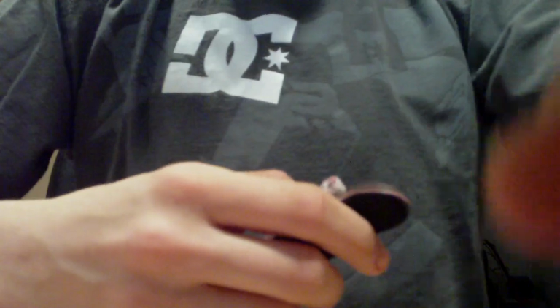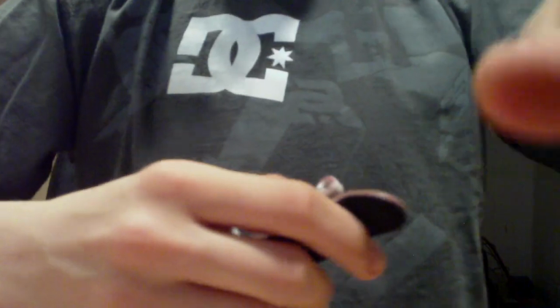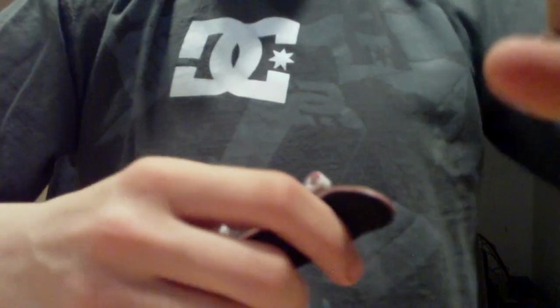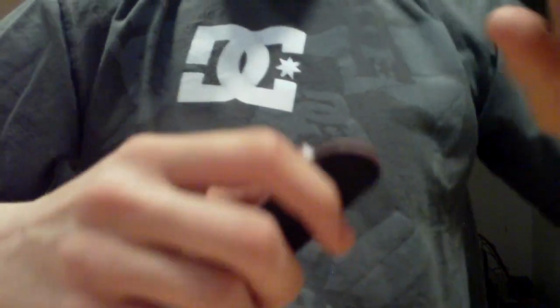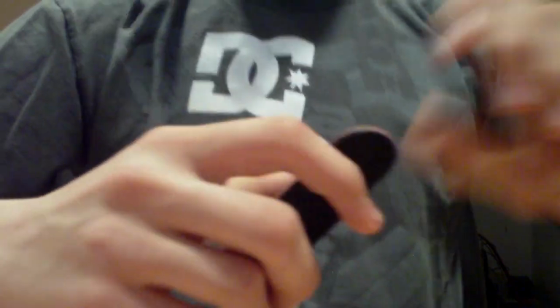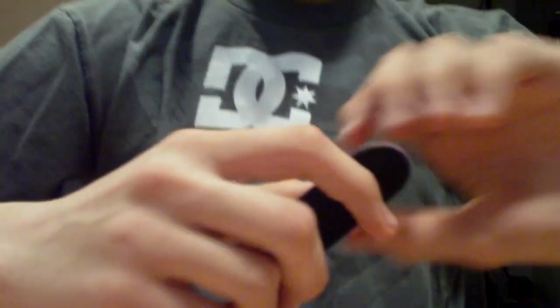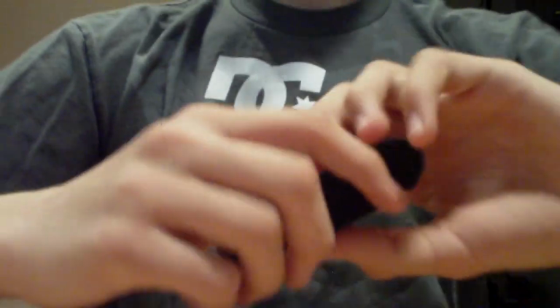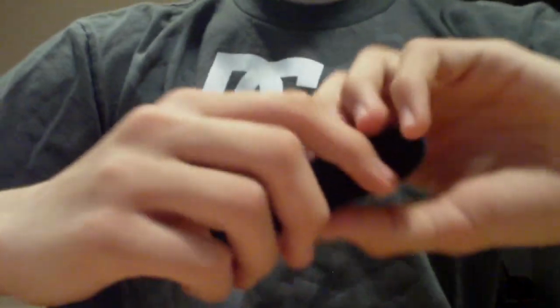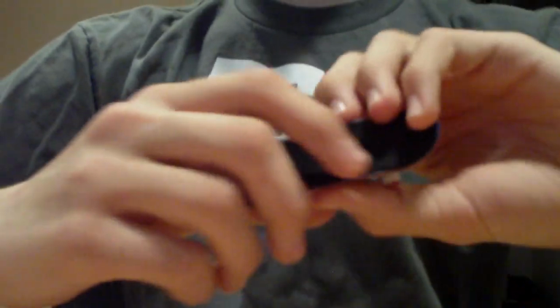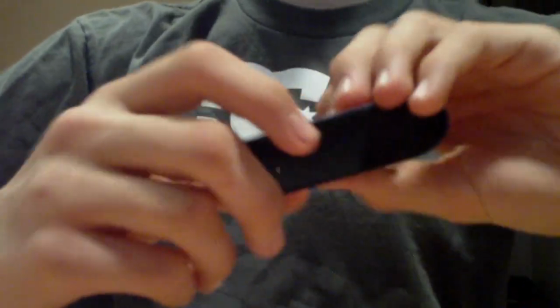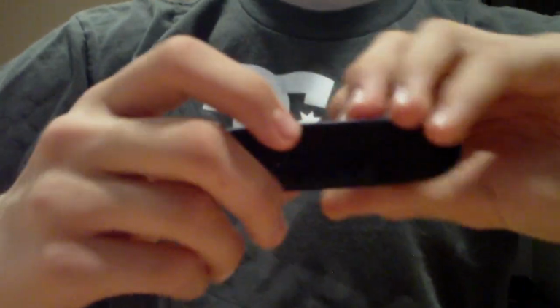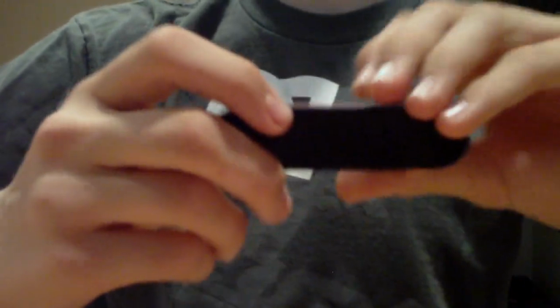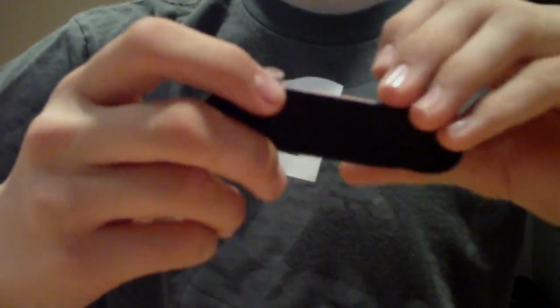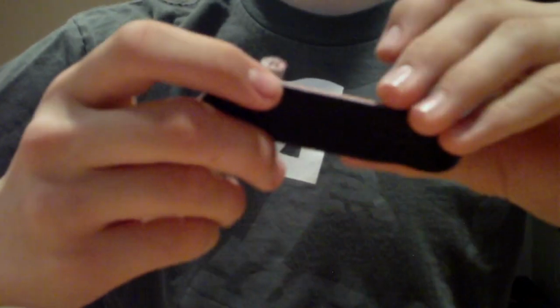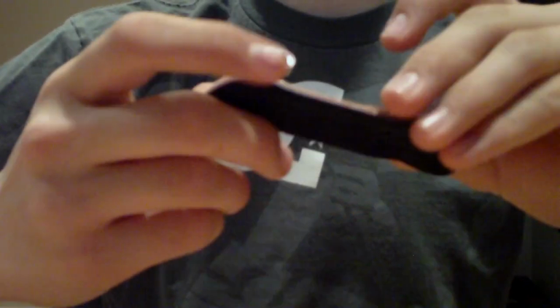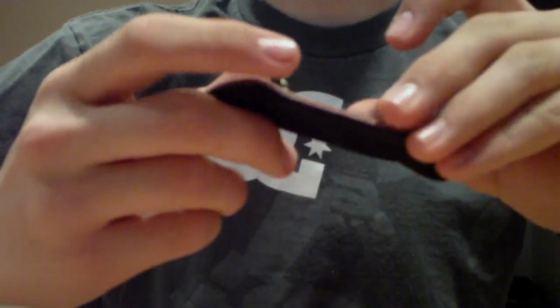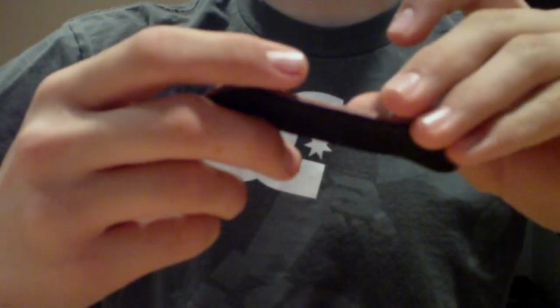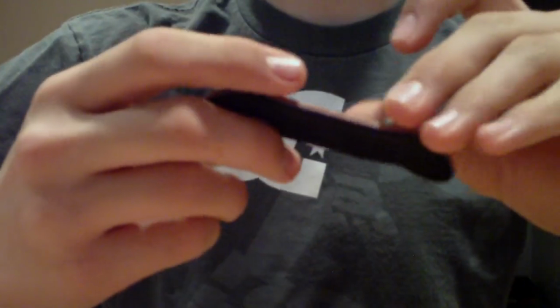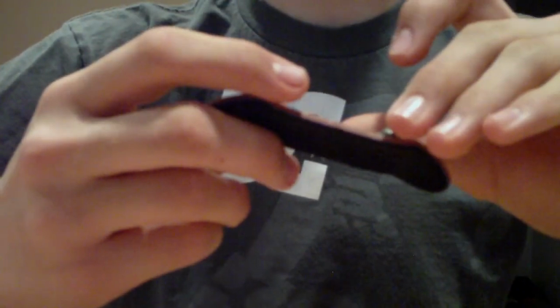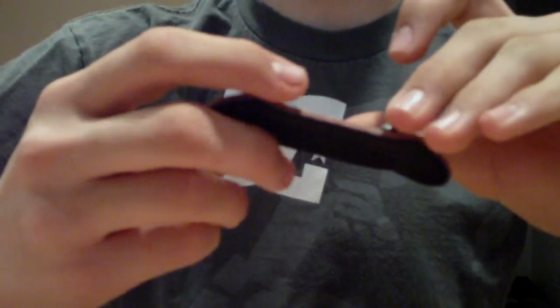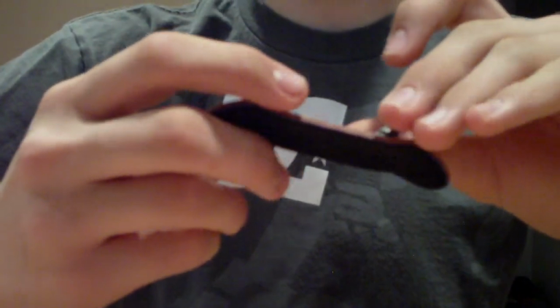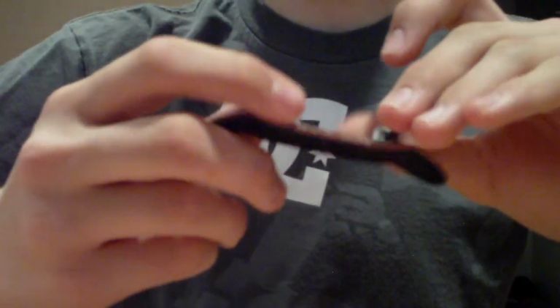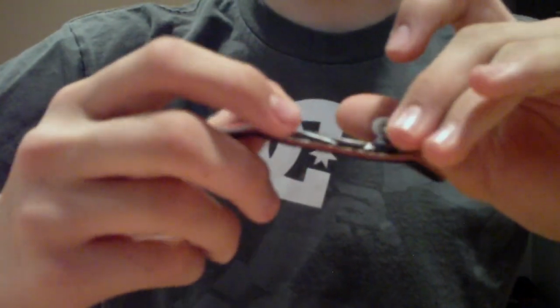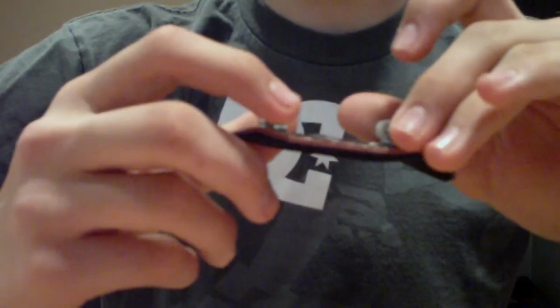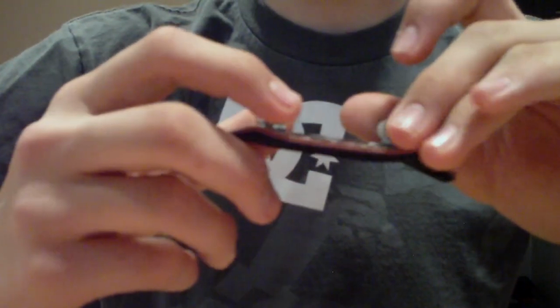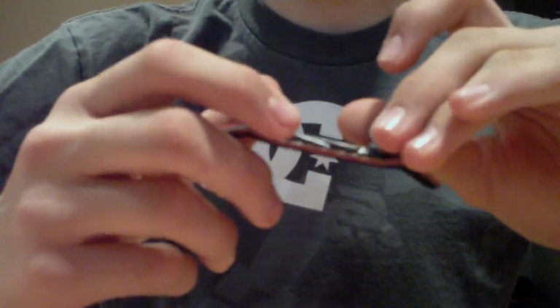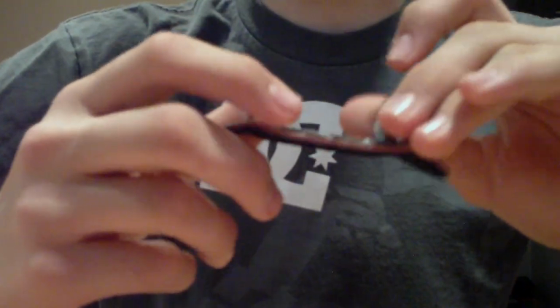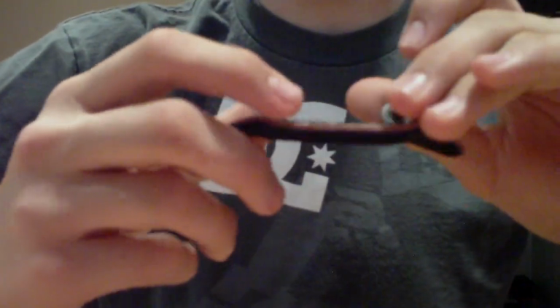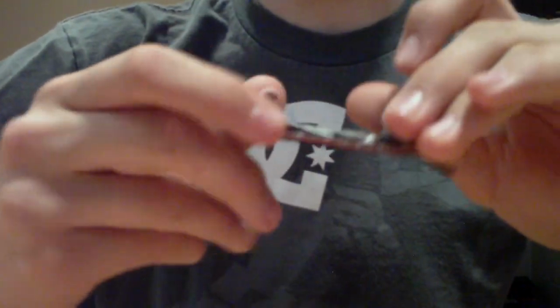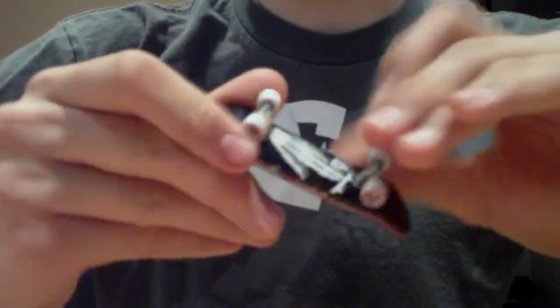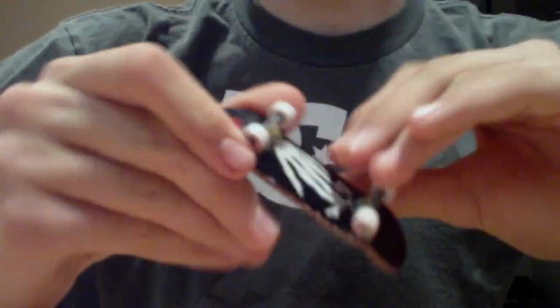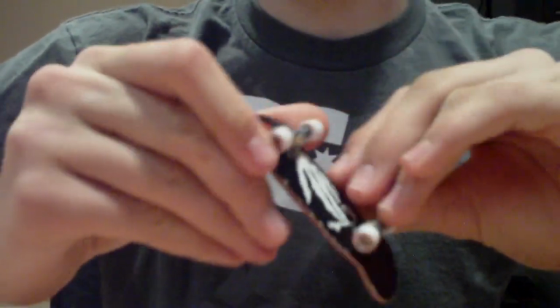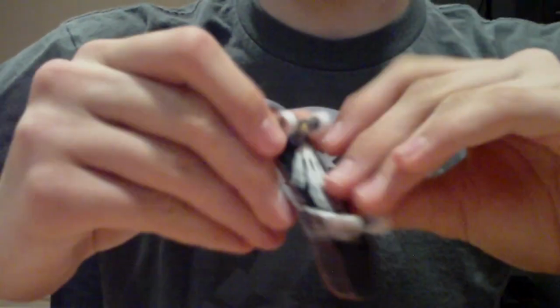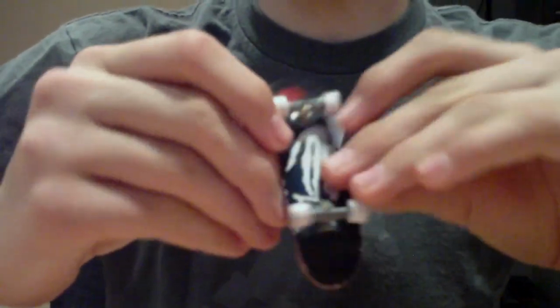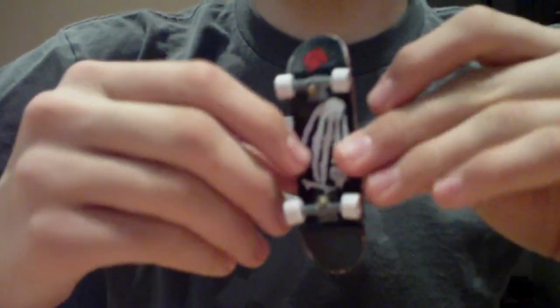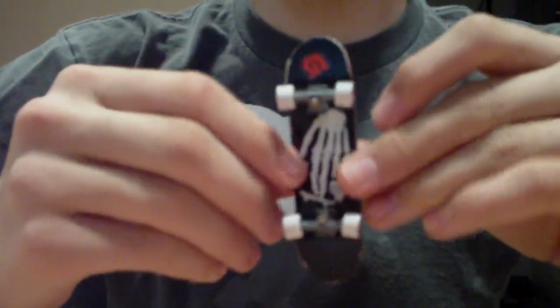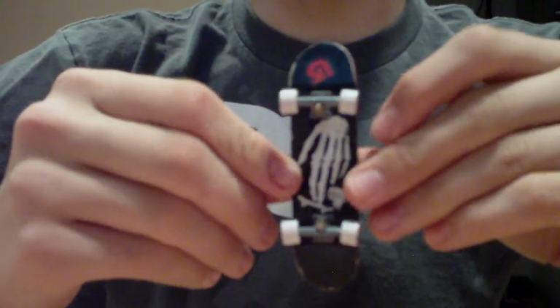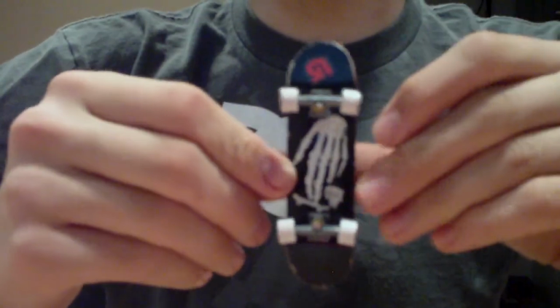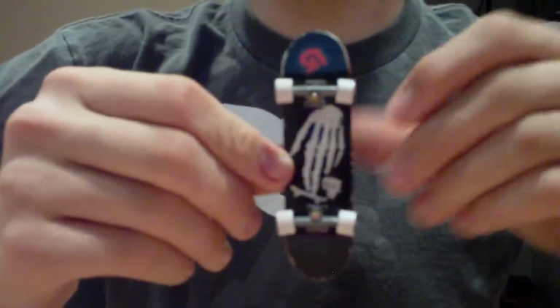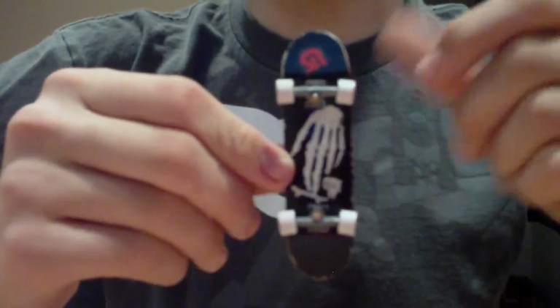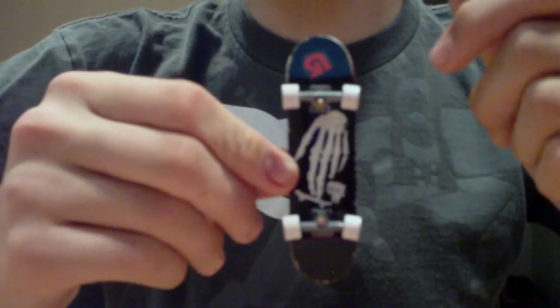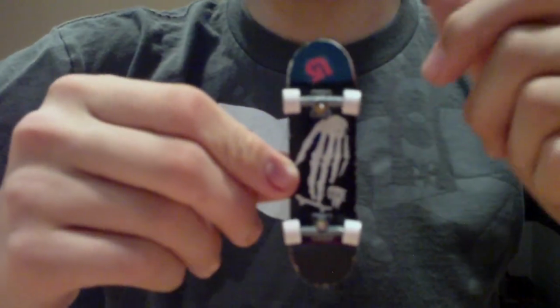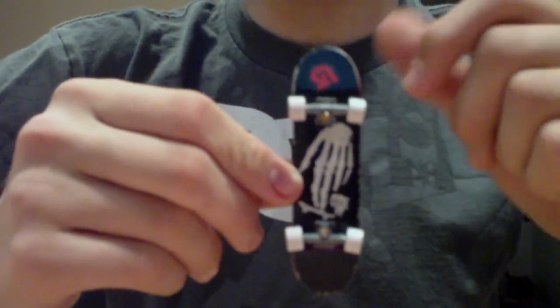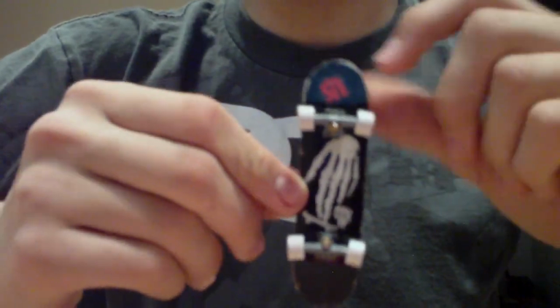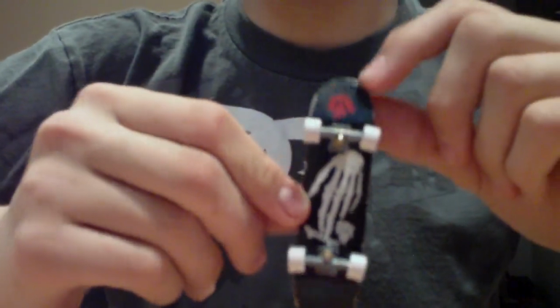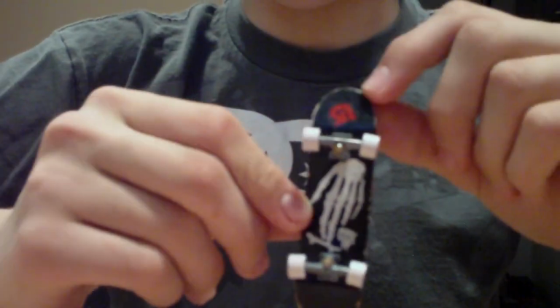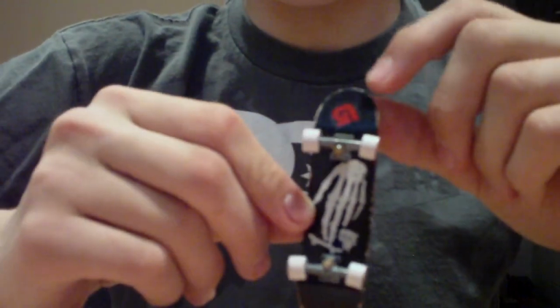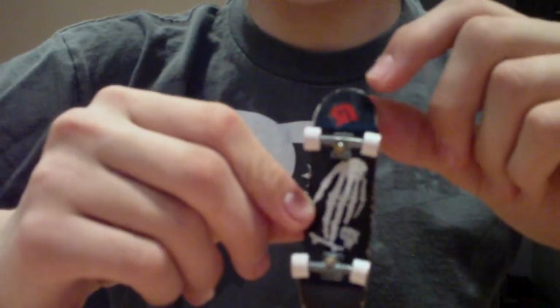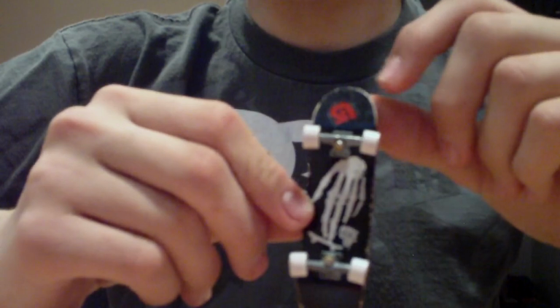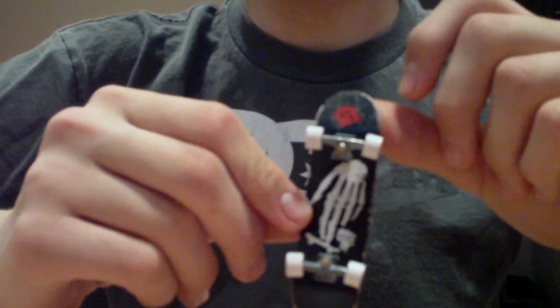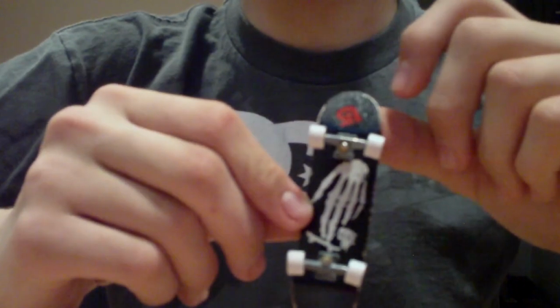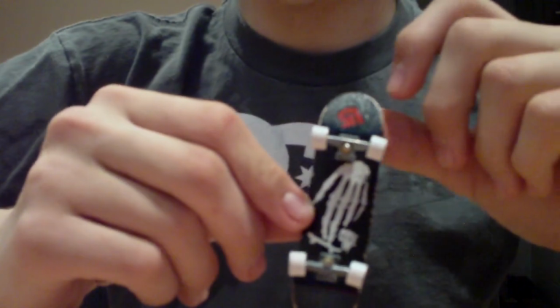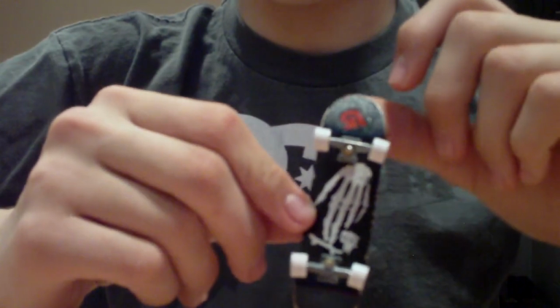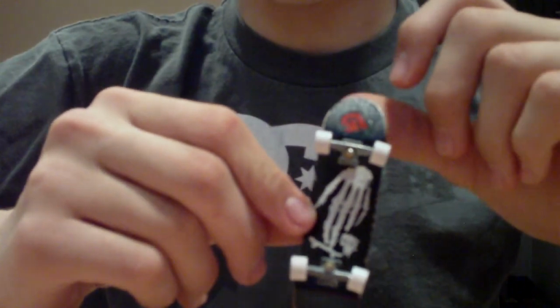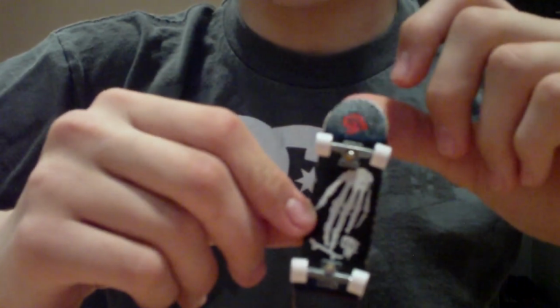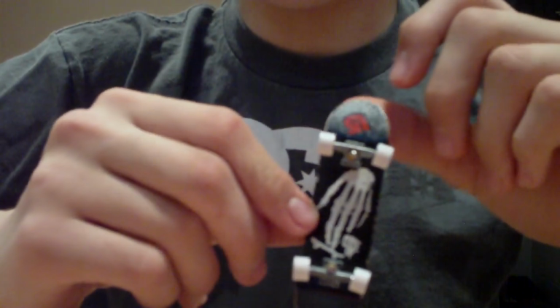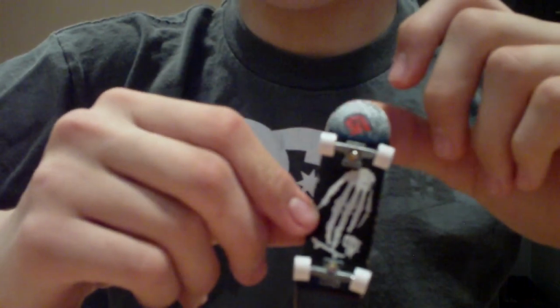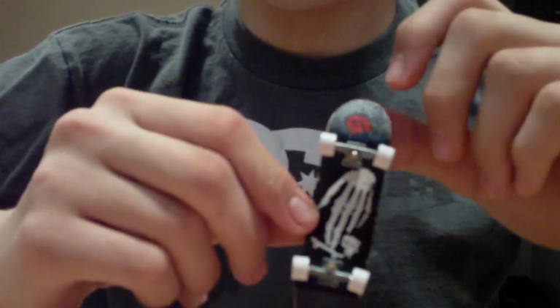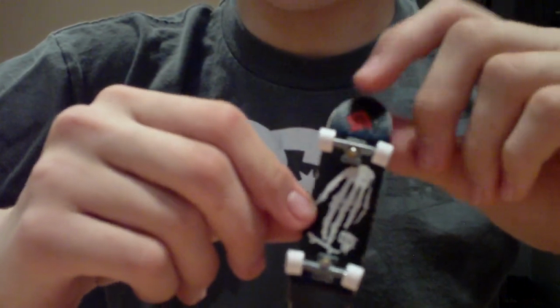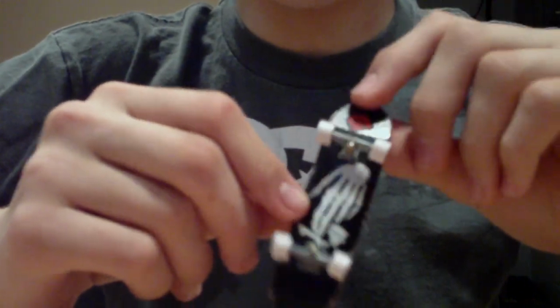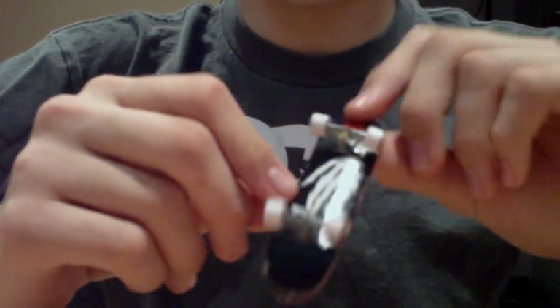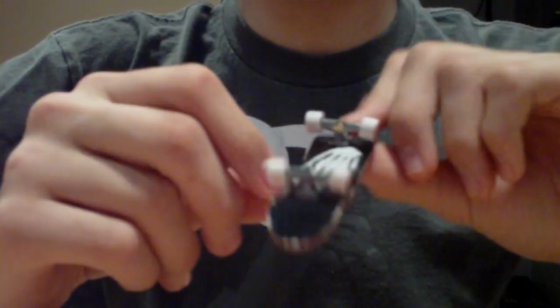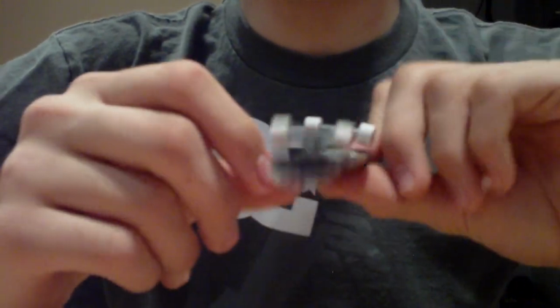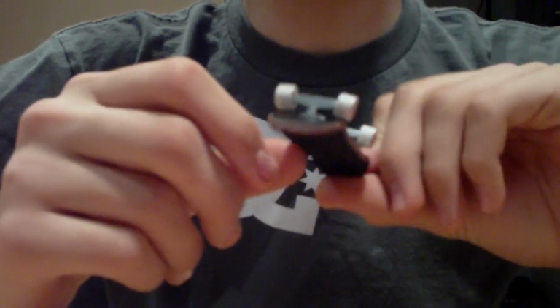Hey YouTube, what's up? It's RyanFB131, and today I will be reviewing my close-up G3 deck.